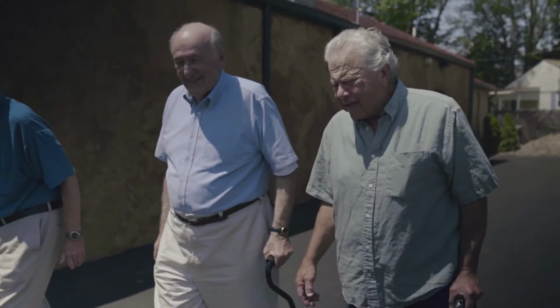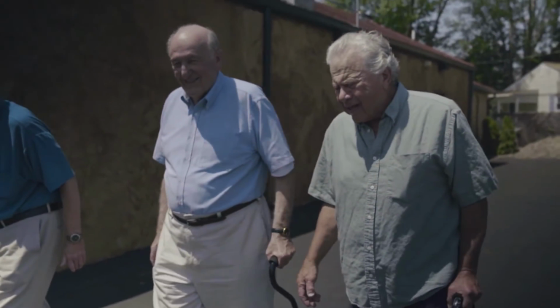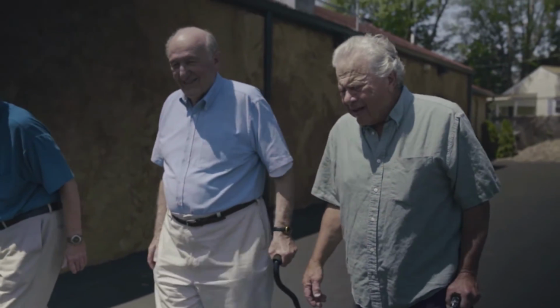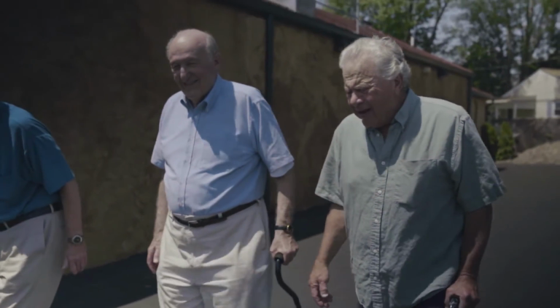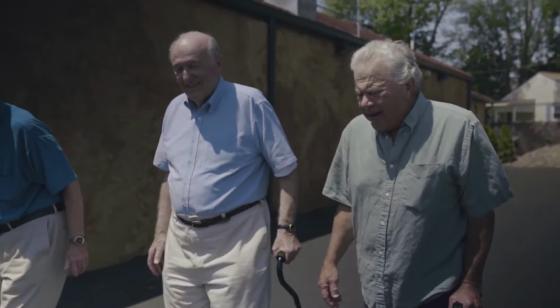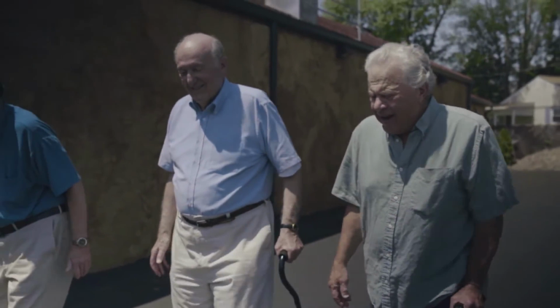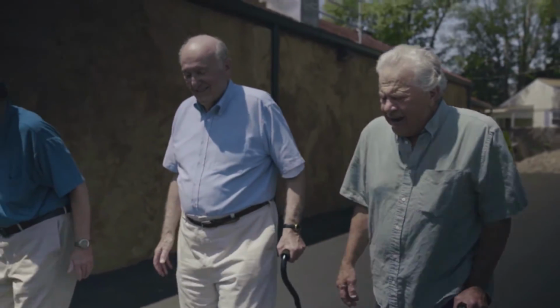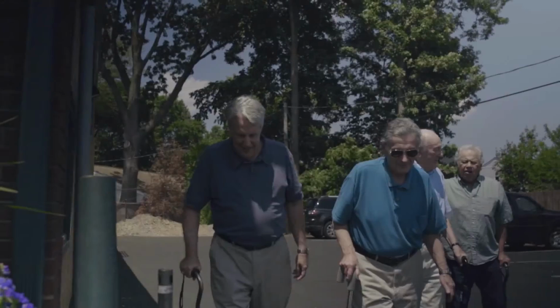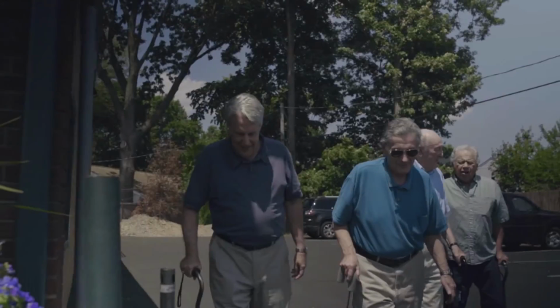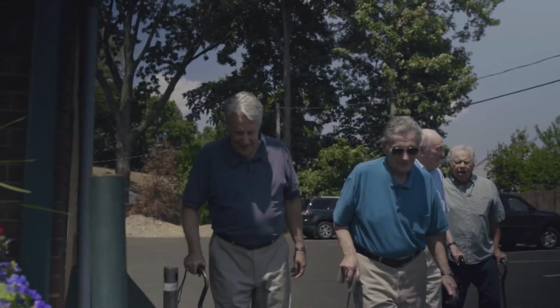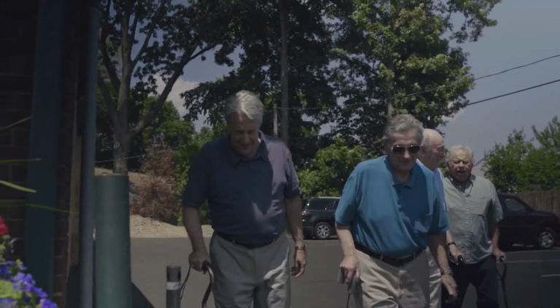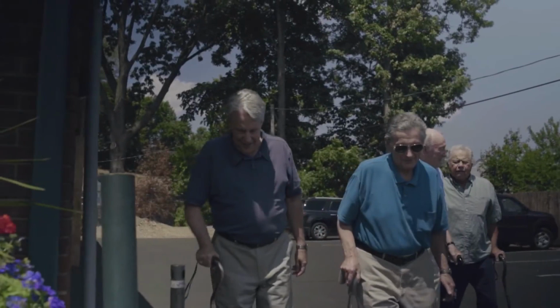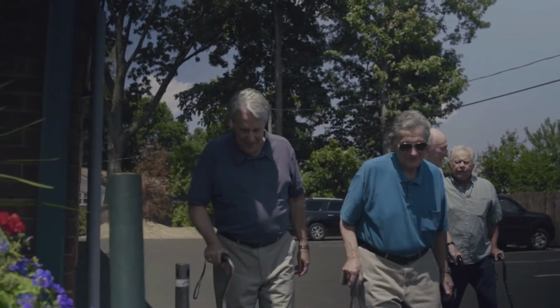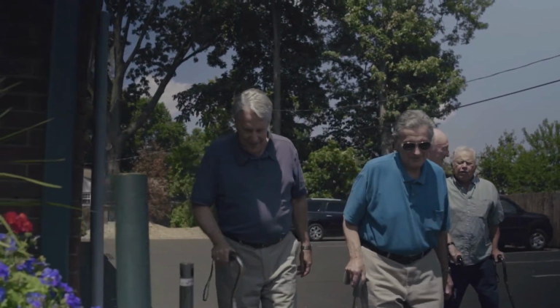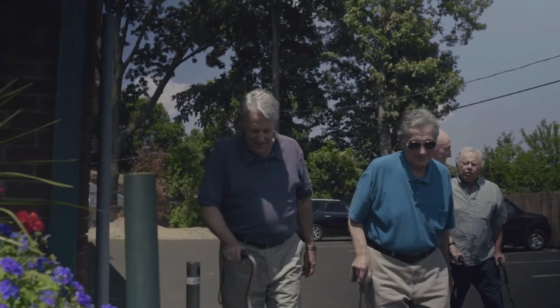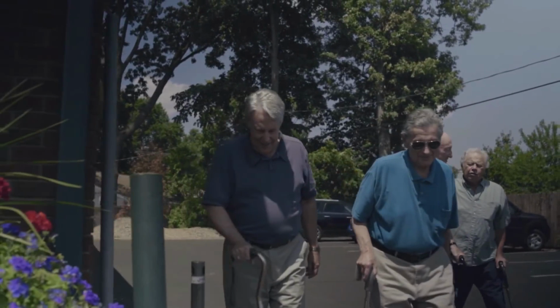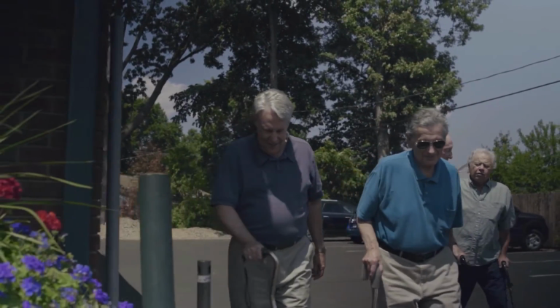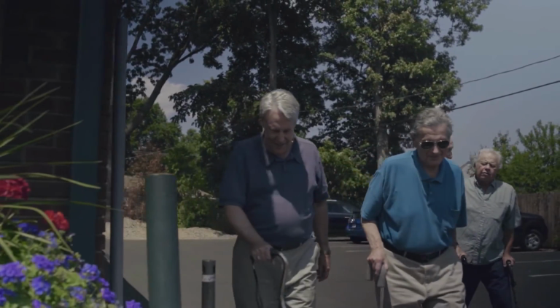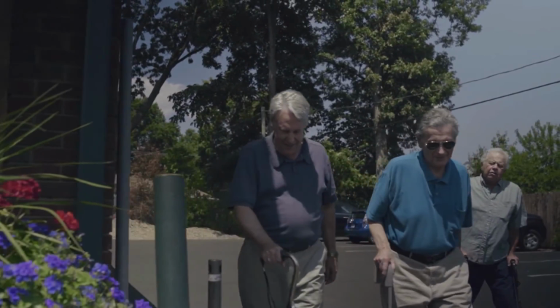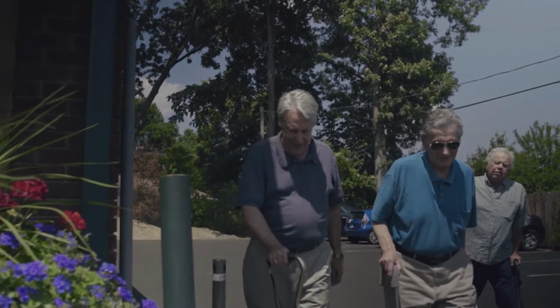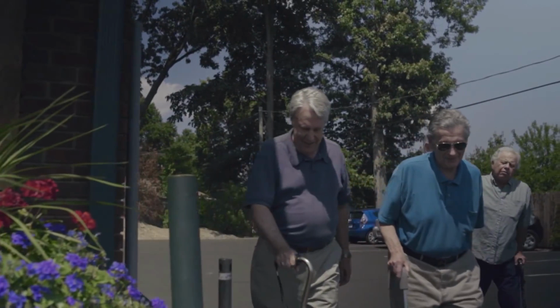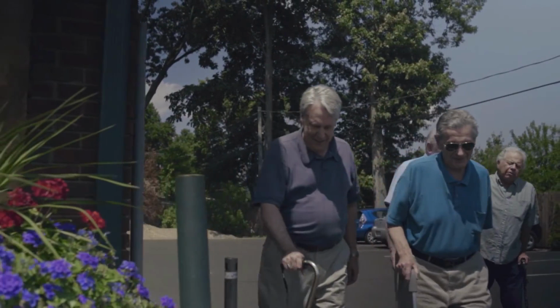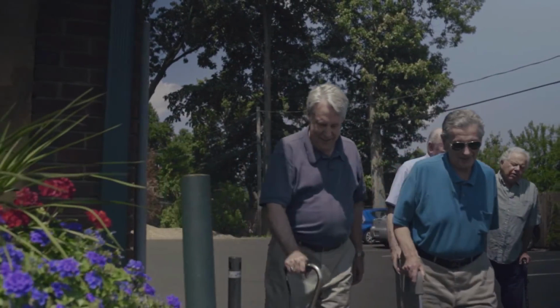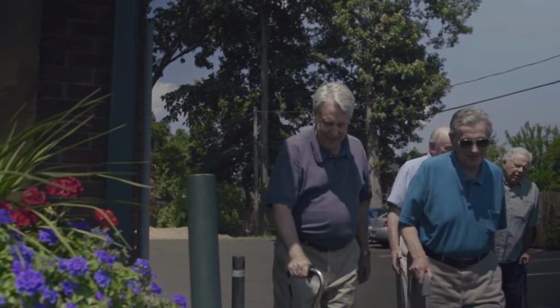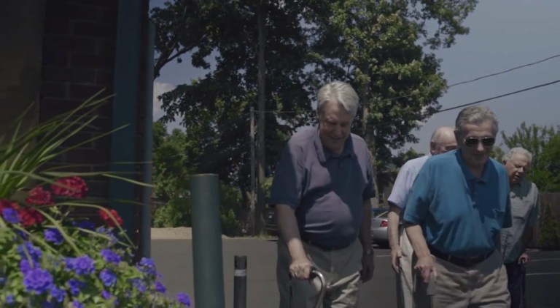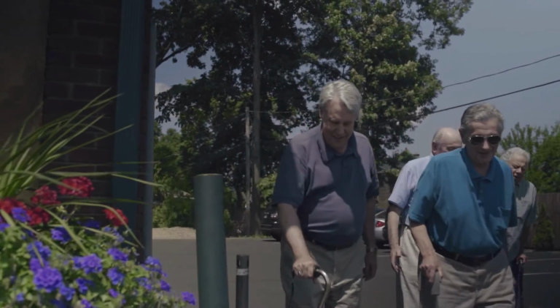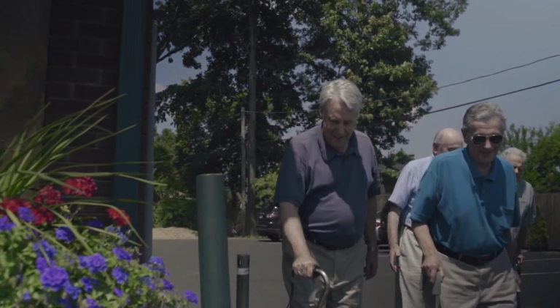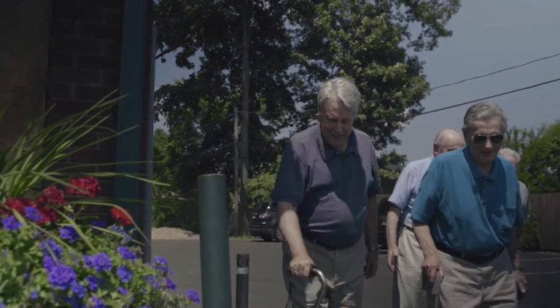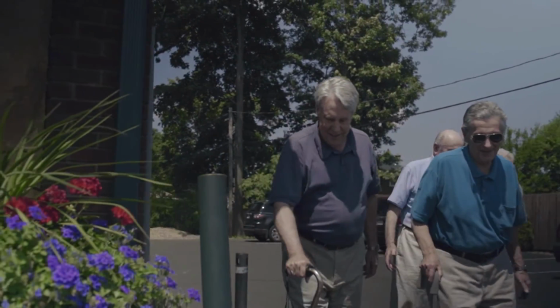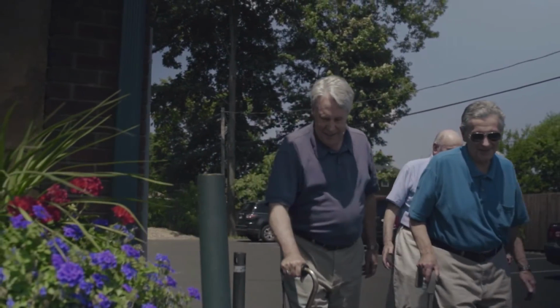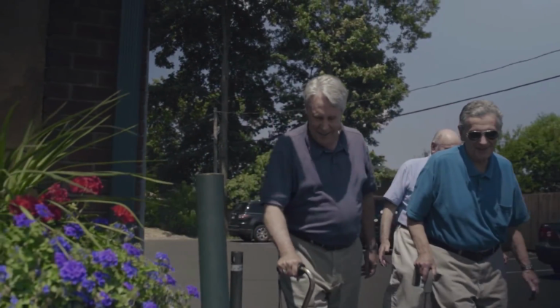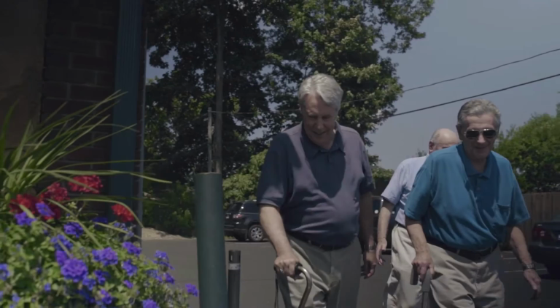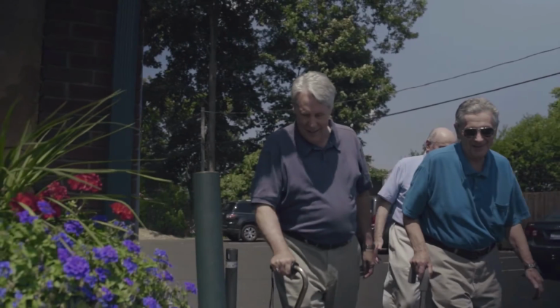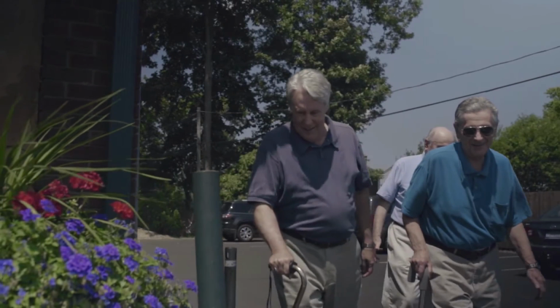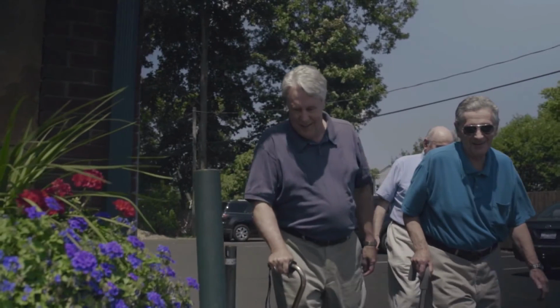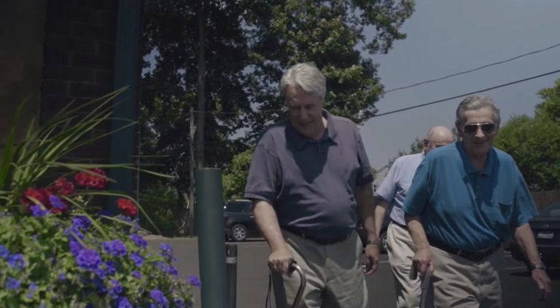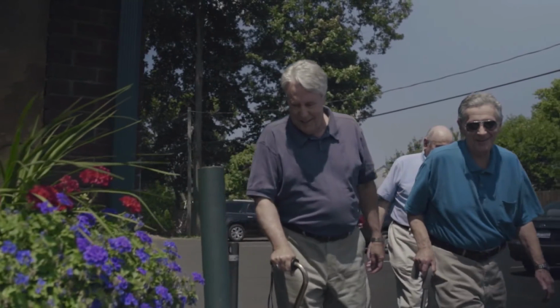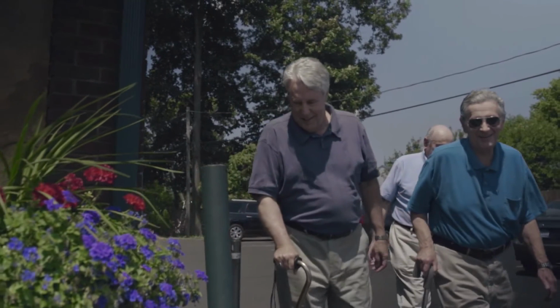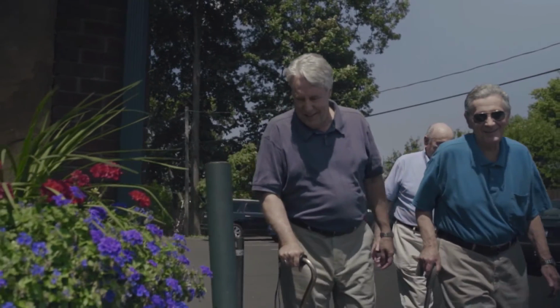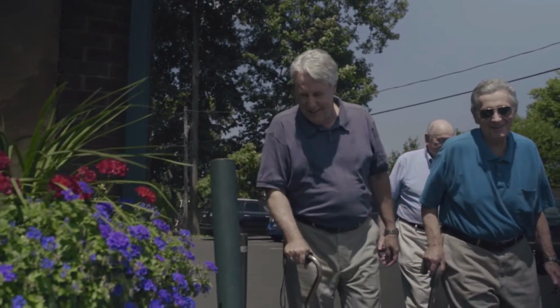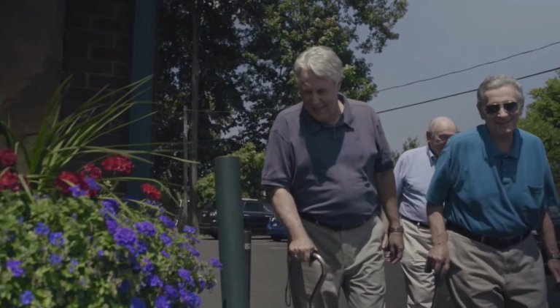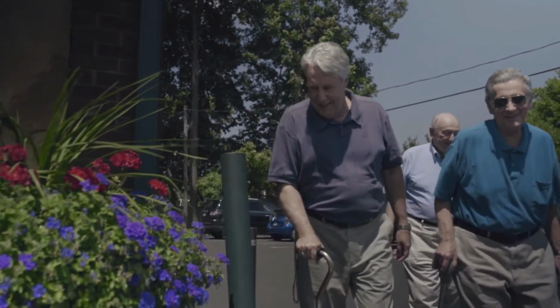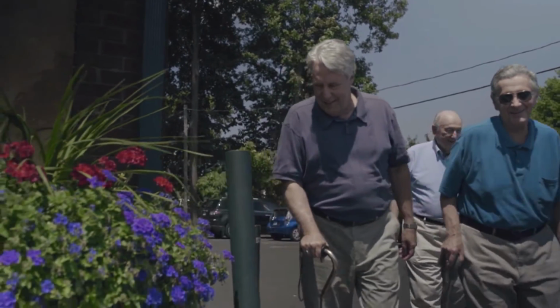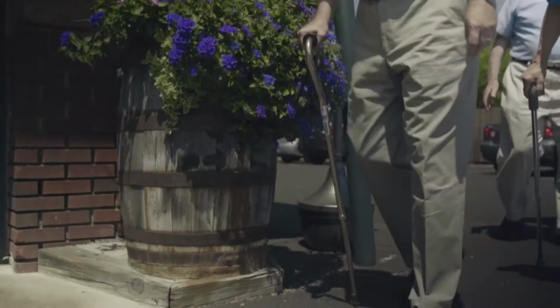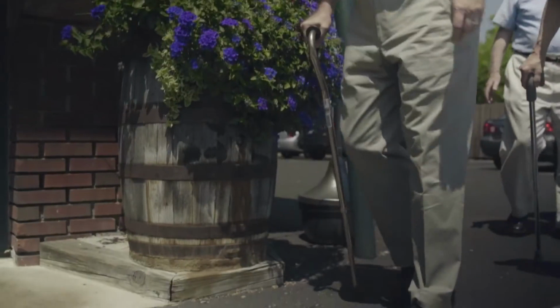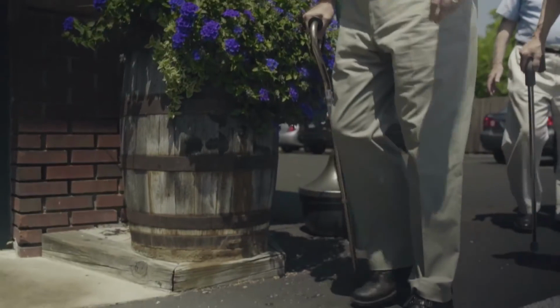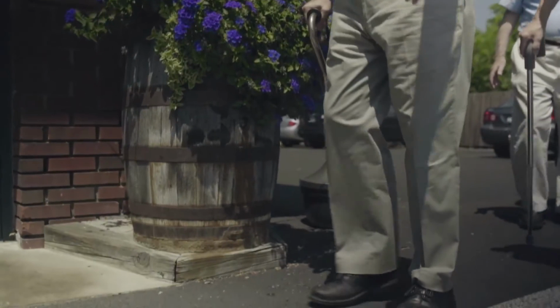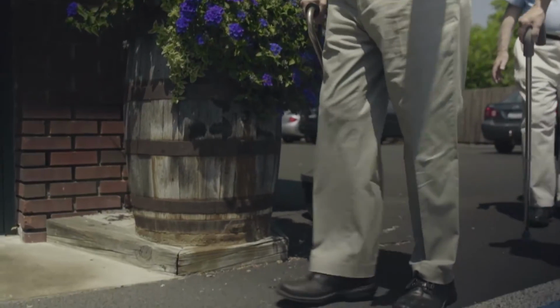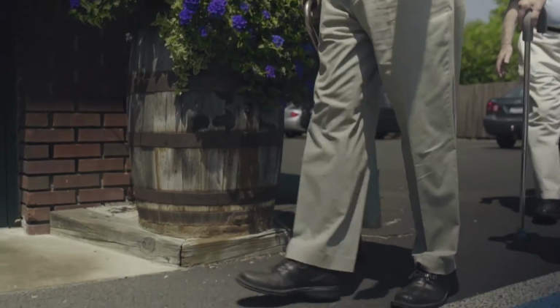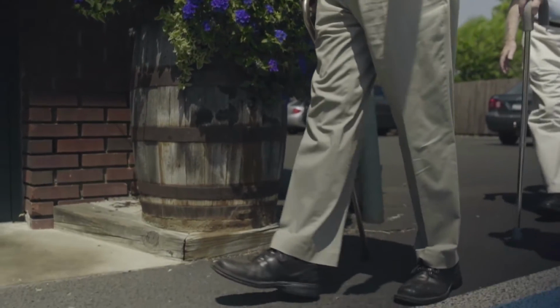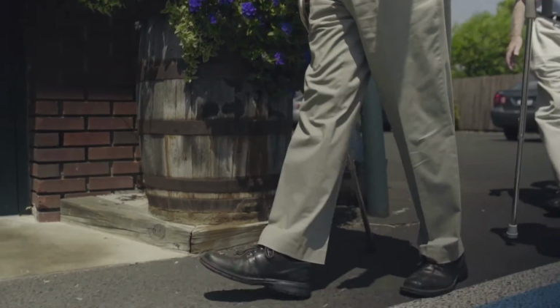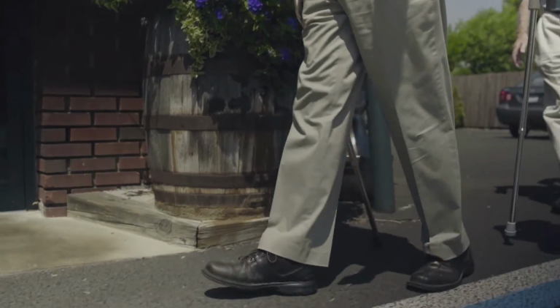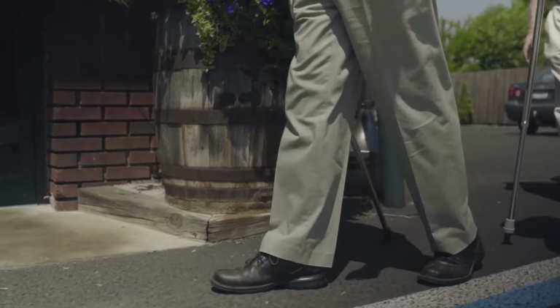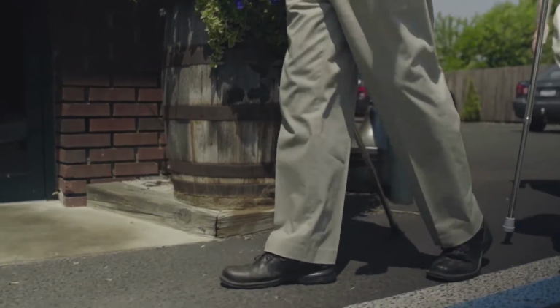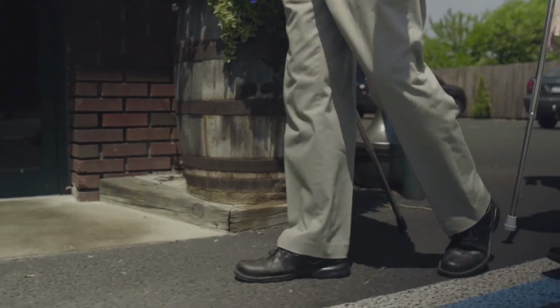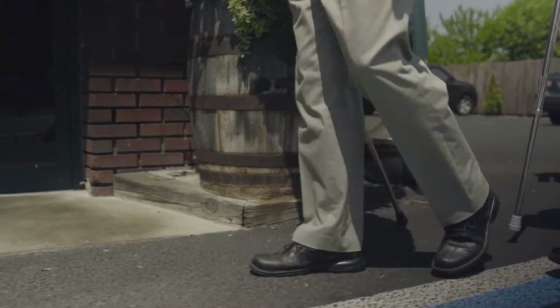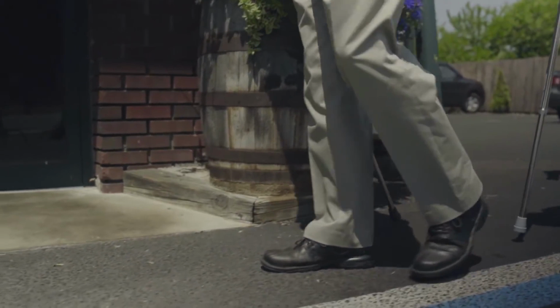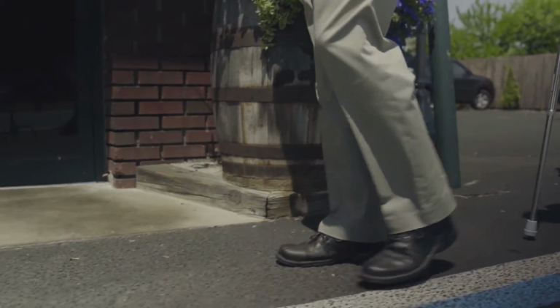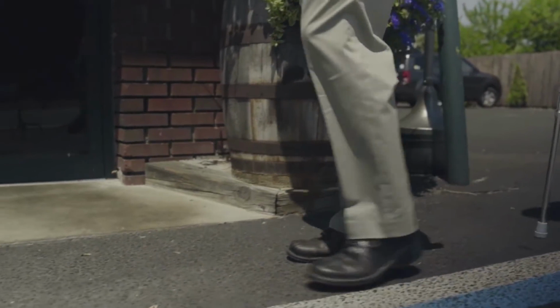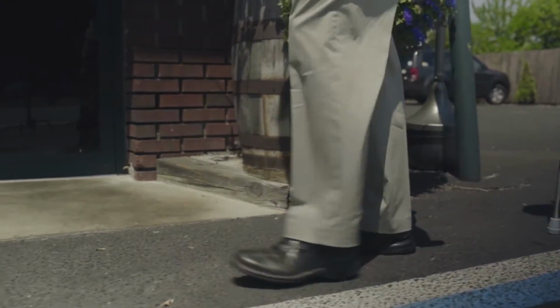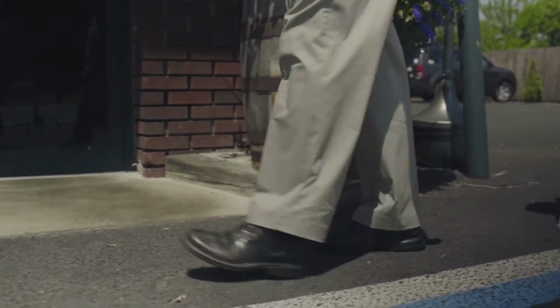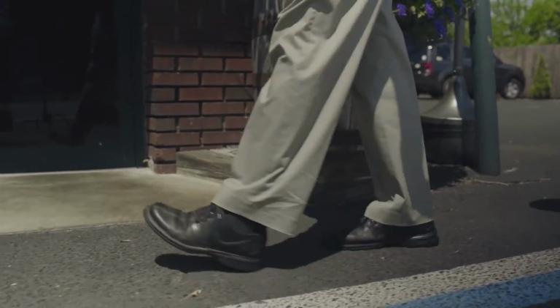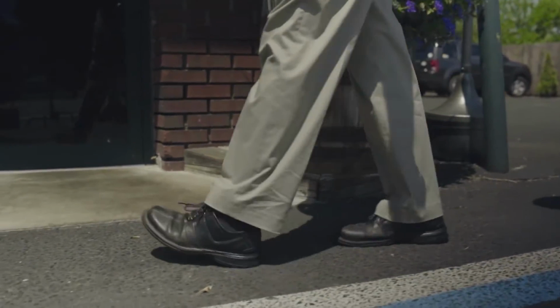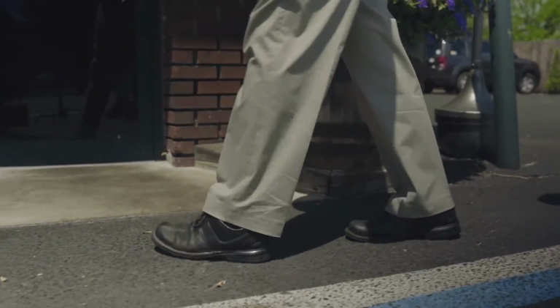And we've upped the game with our drive canes. Stylish, functional, and not for the early bird special.